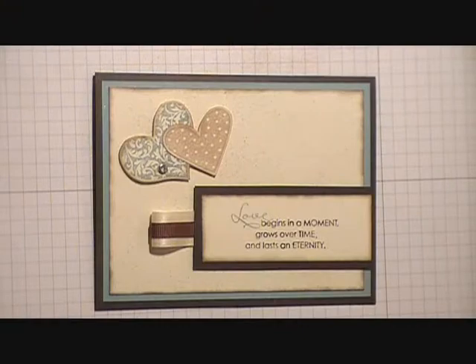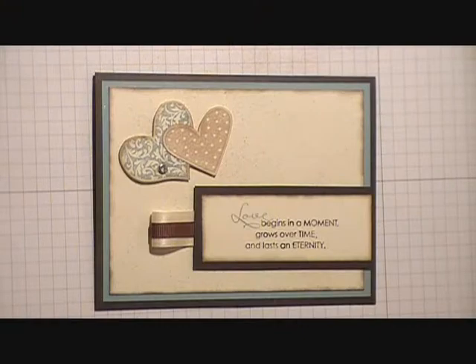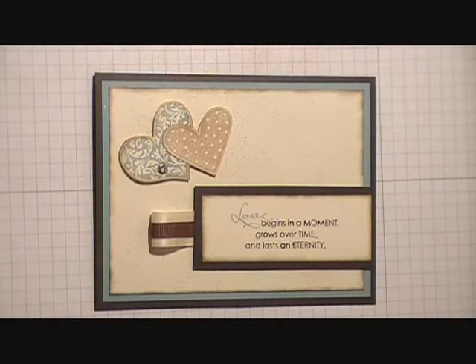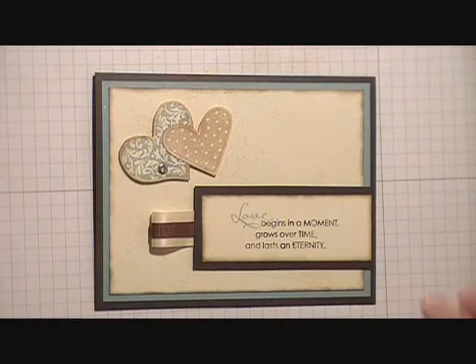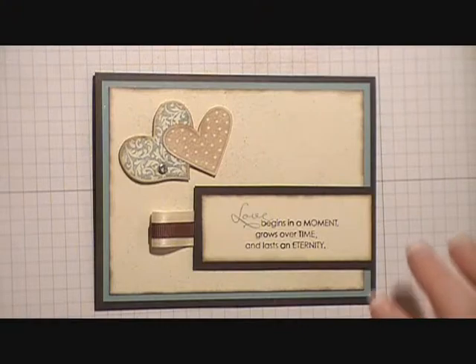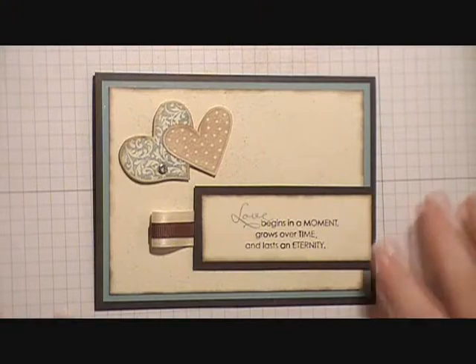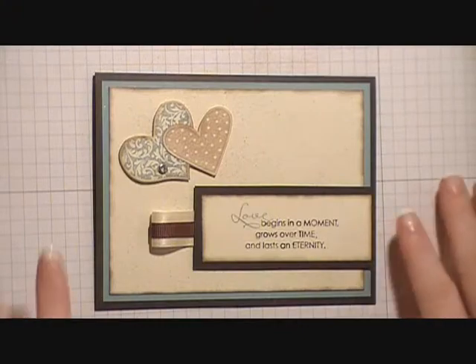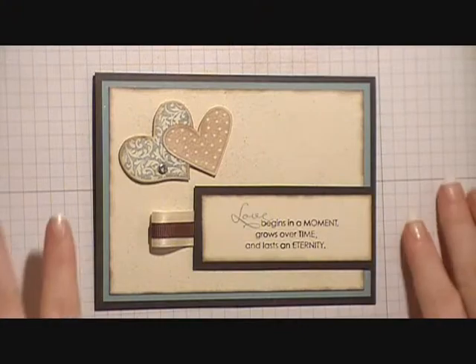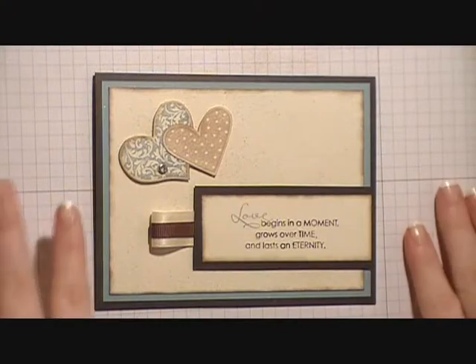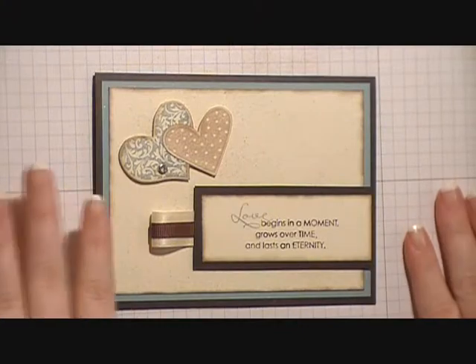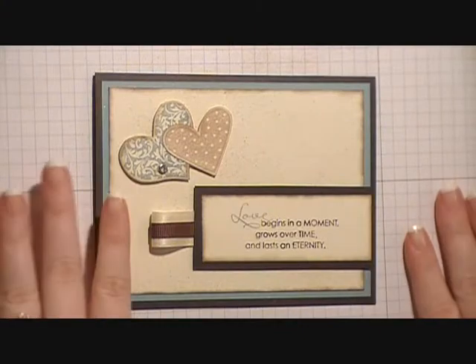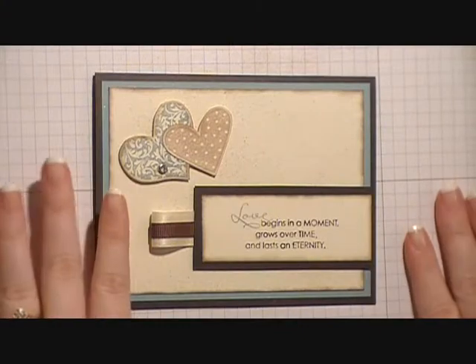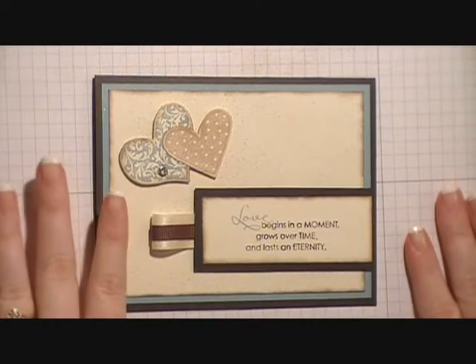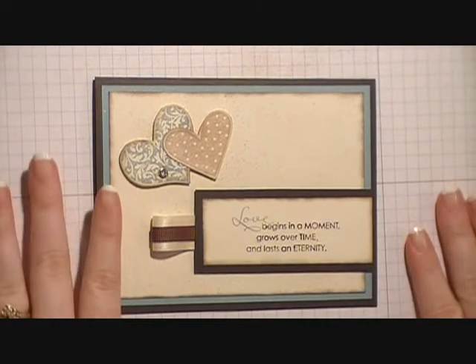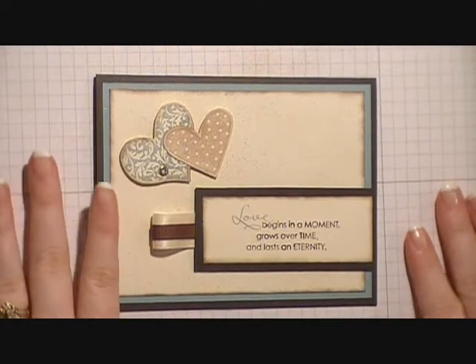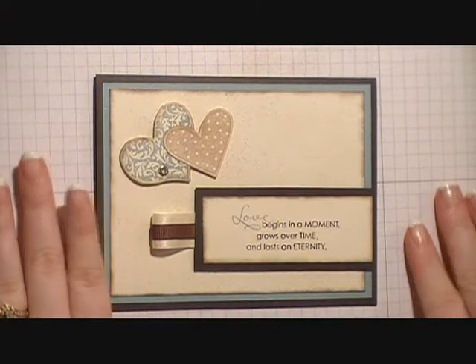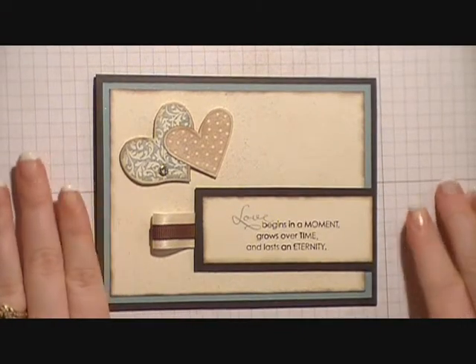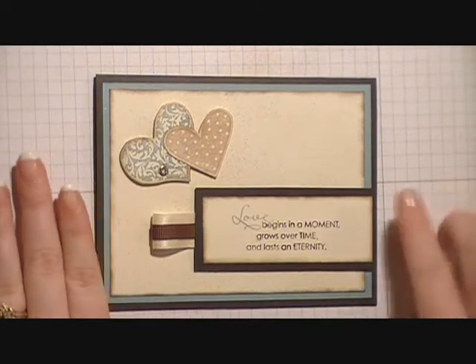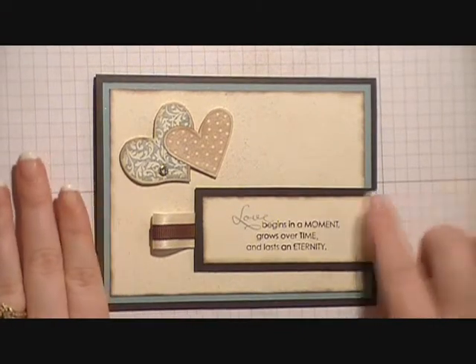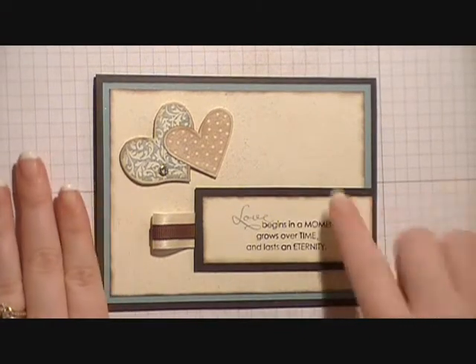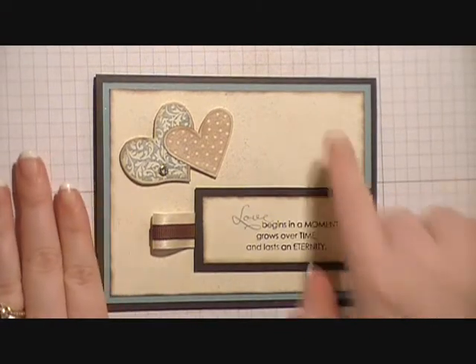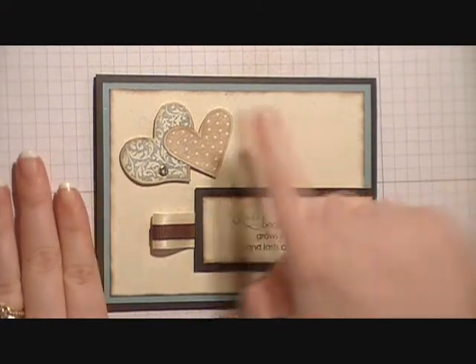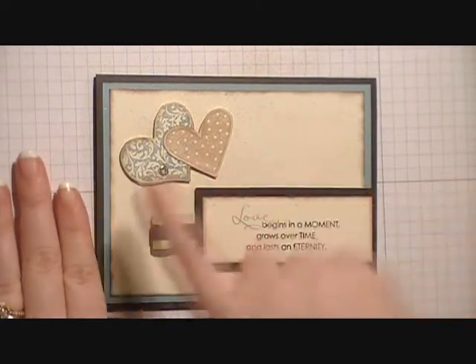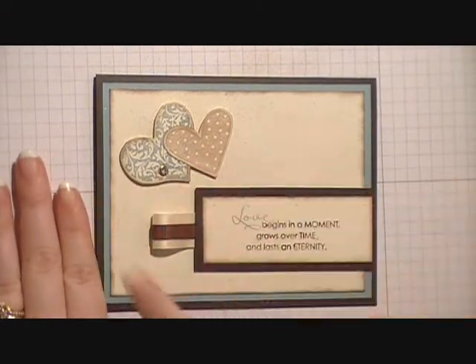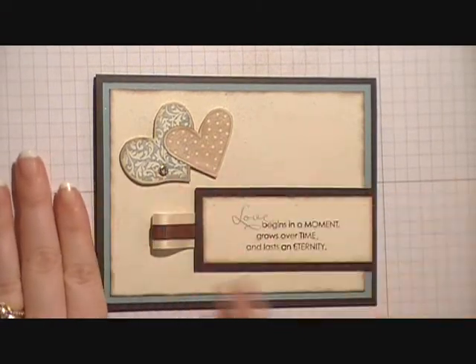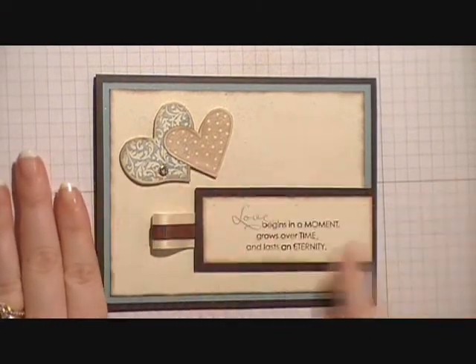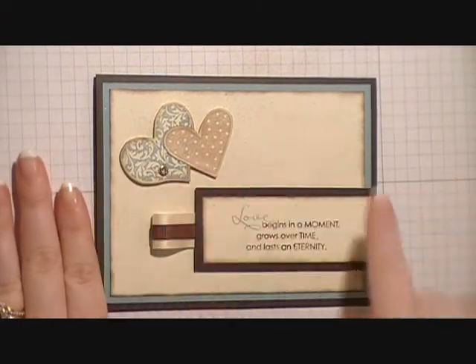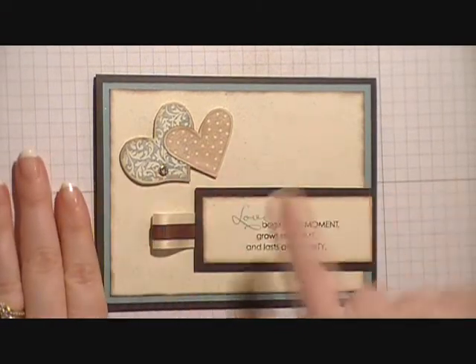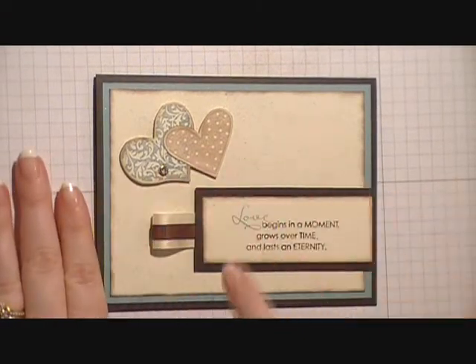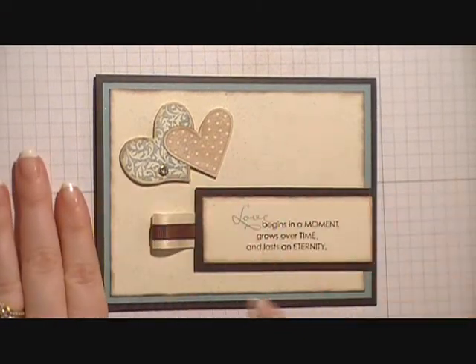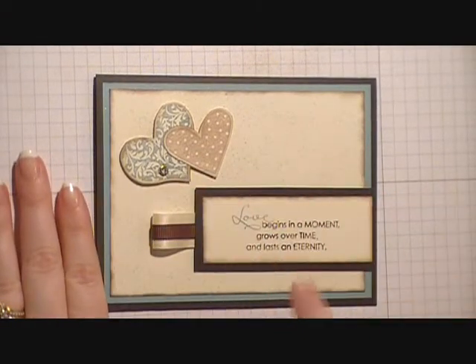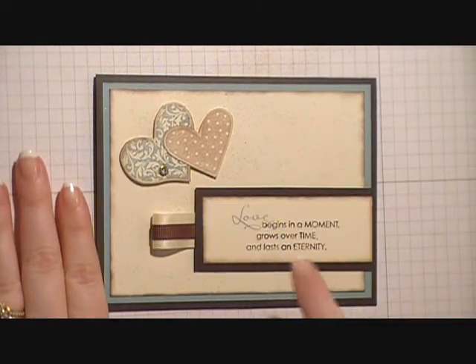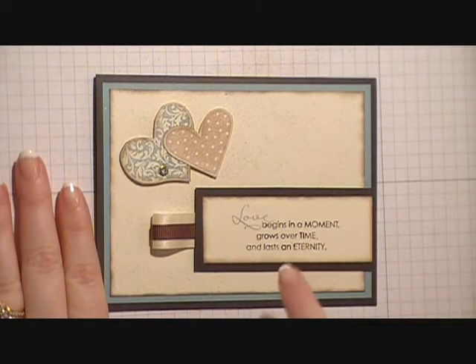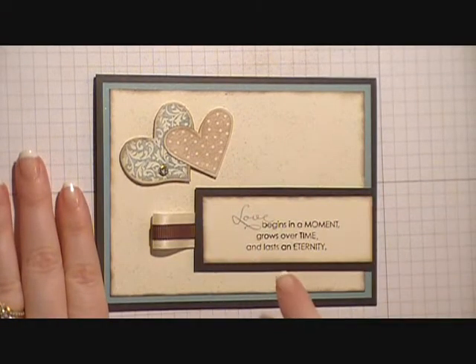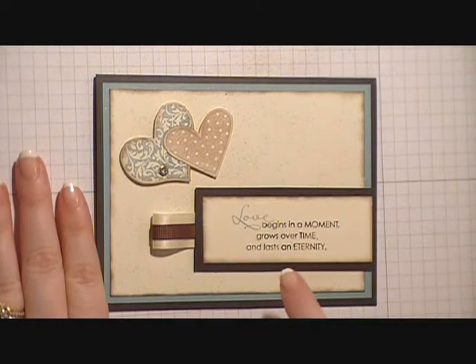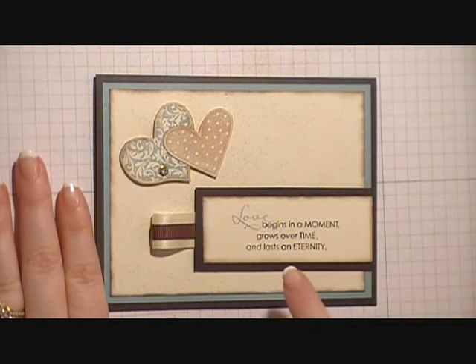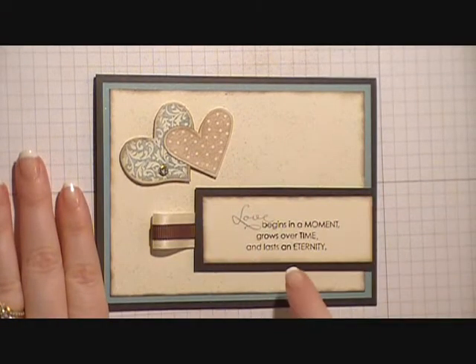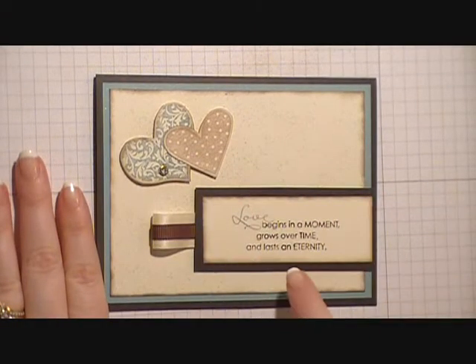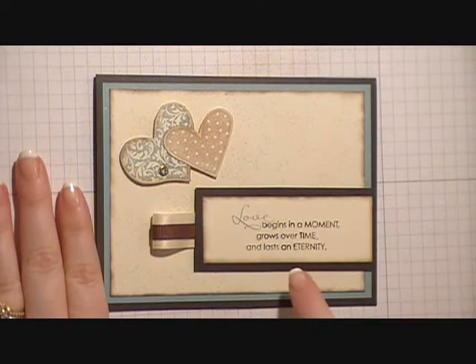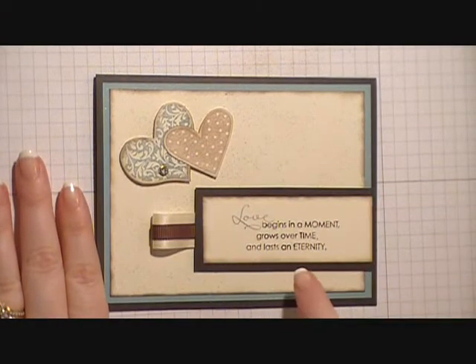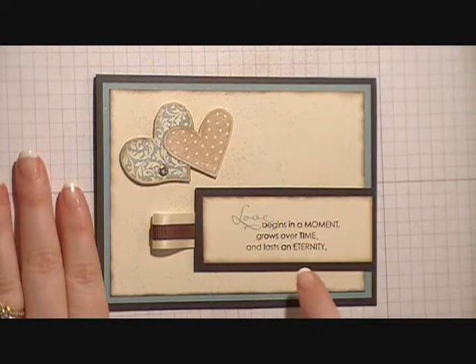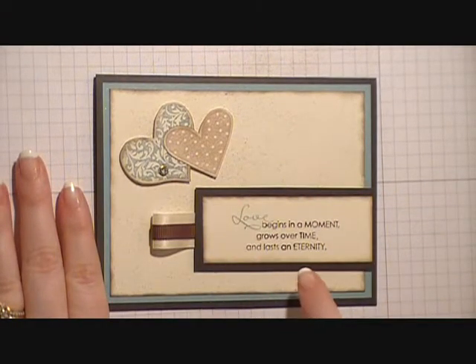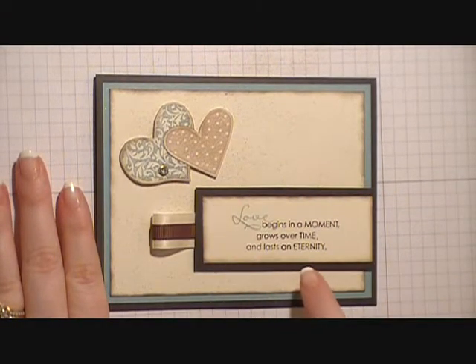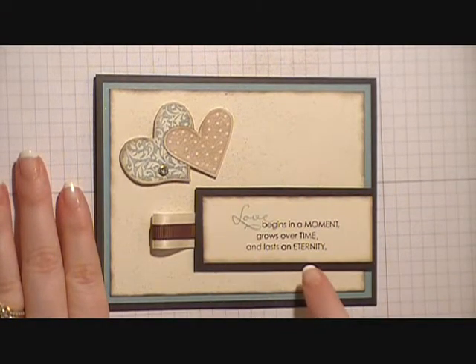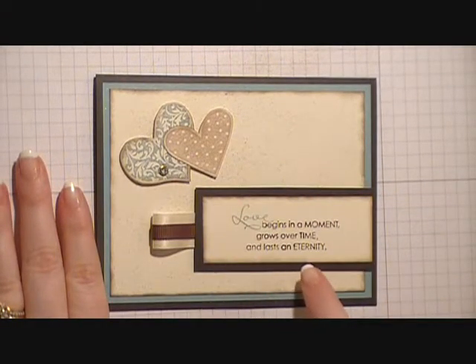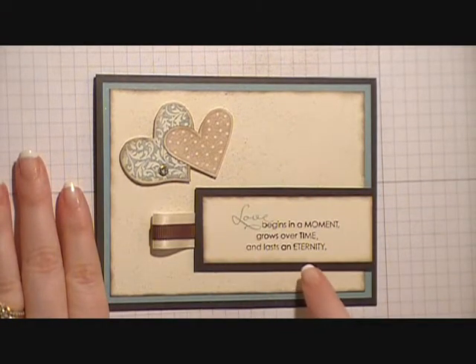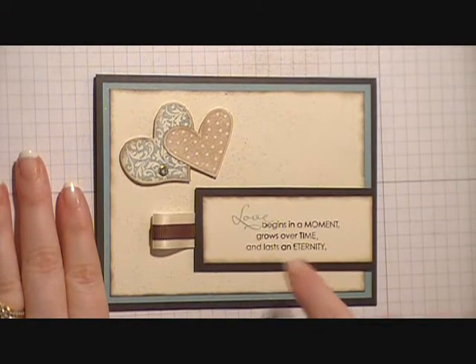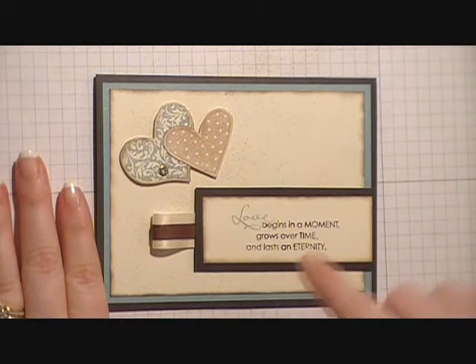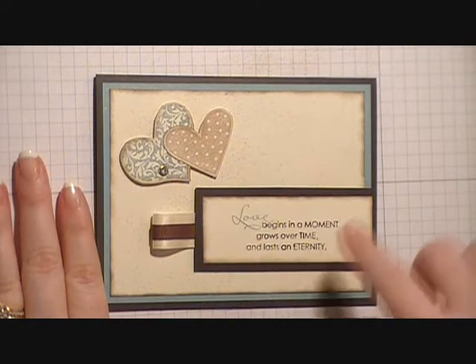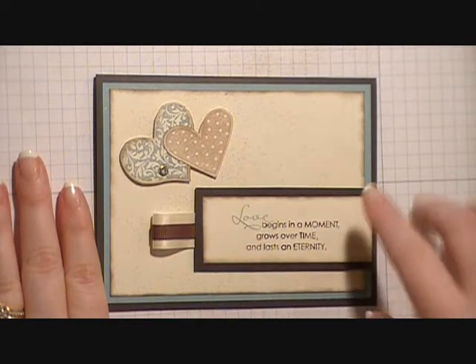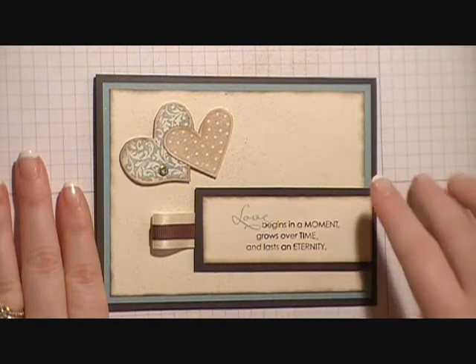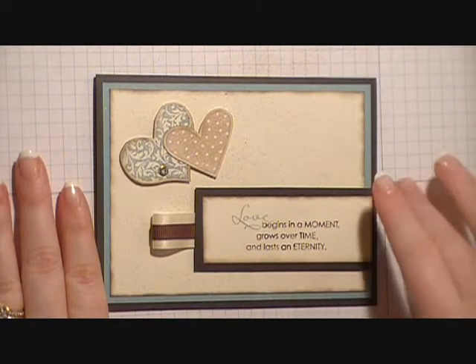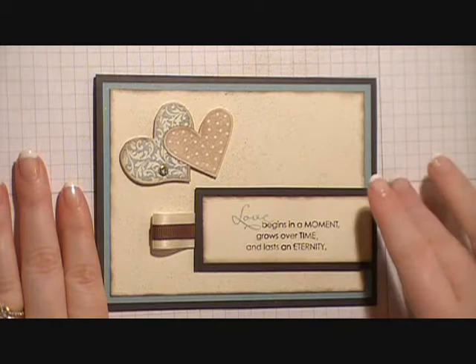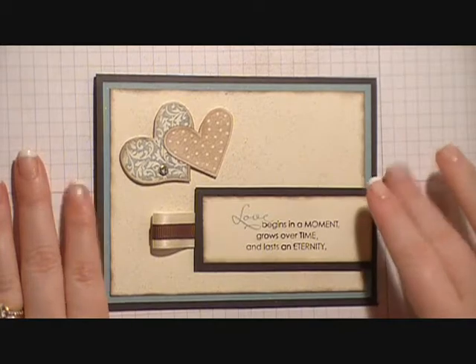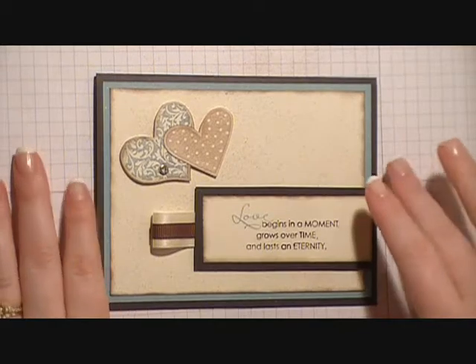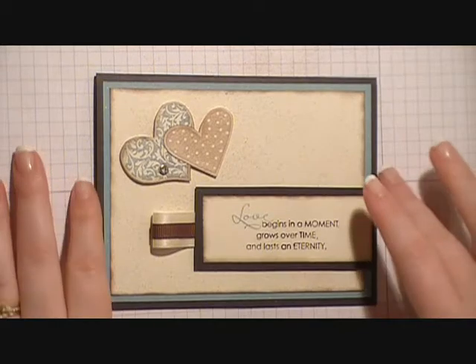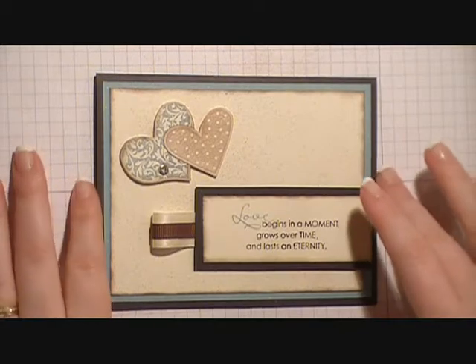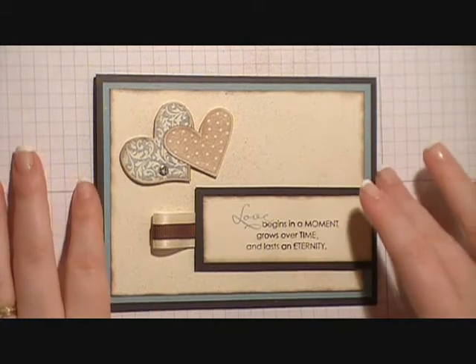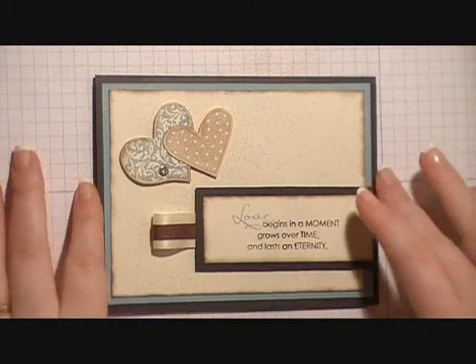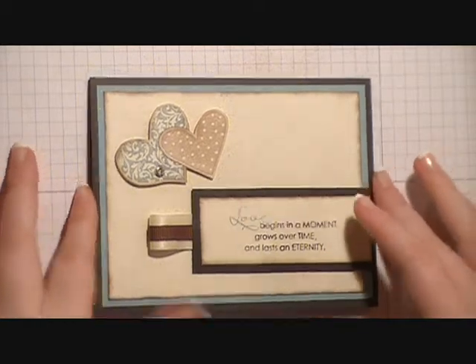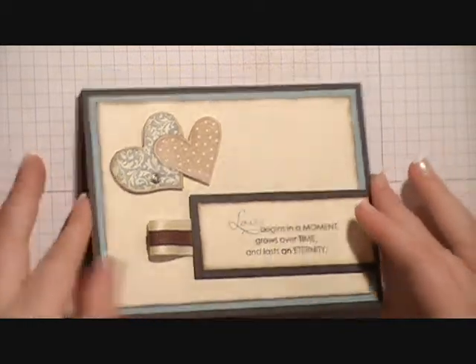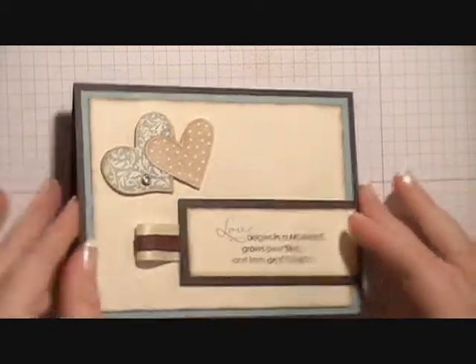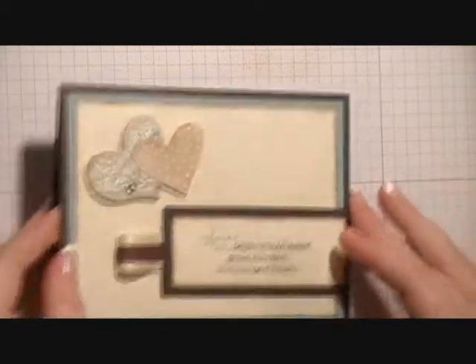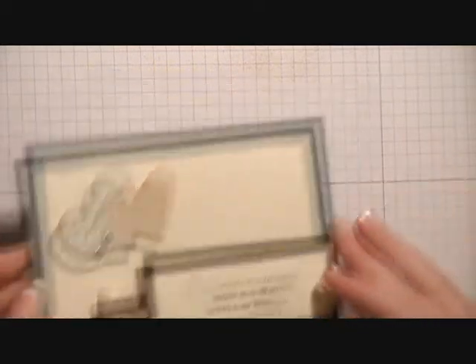Hi guys, this is Kendra from Crafty Kendra. Today I'm going to show you how to make this really pretty card. So let's go ahead and get started.